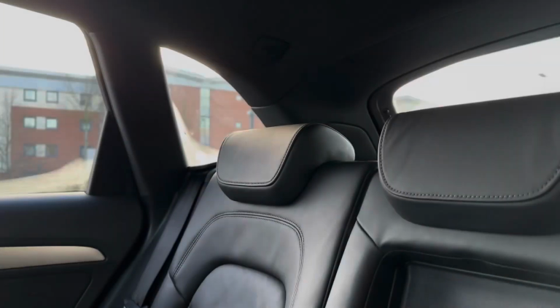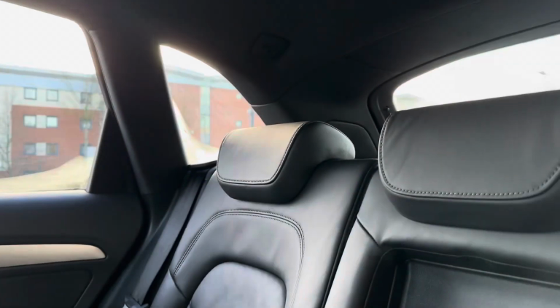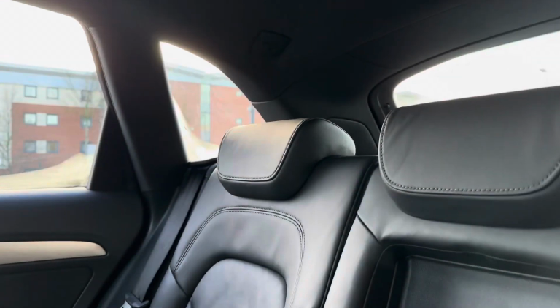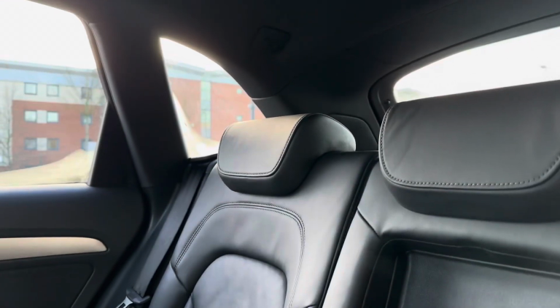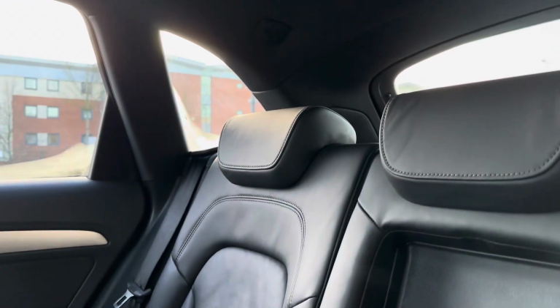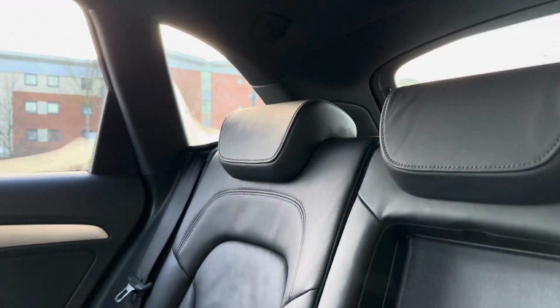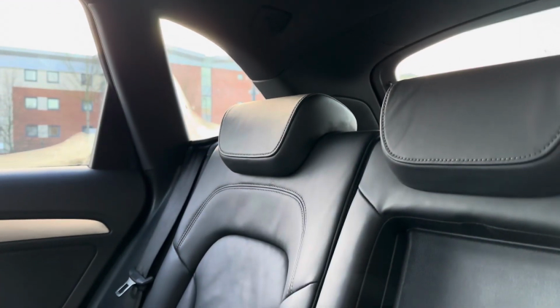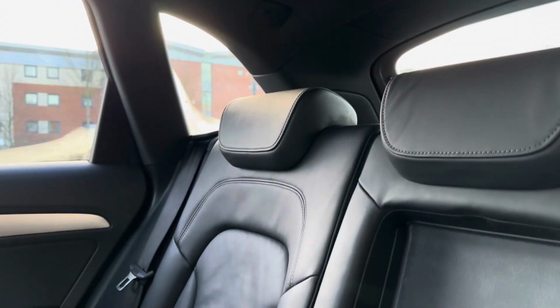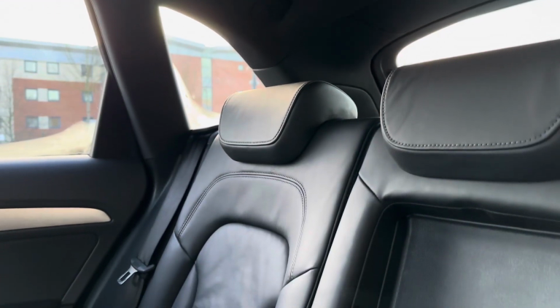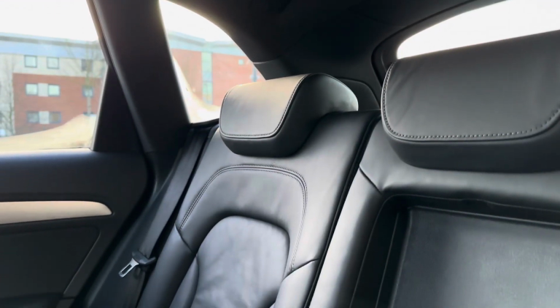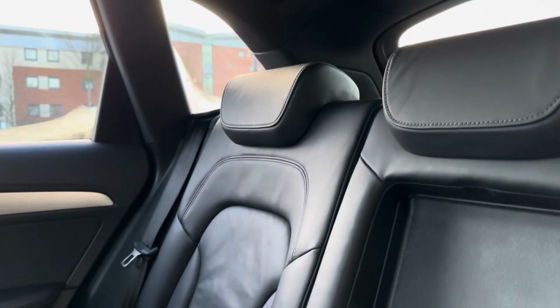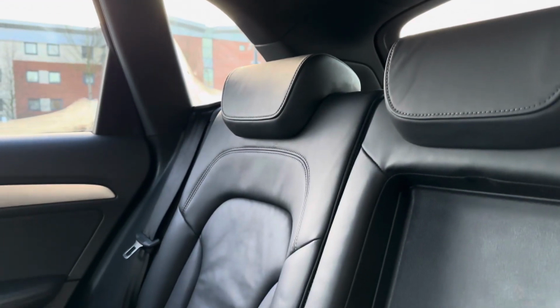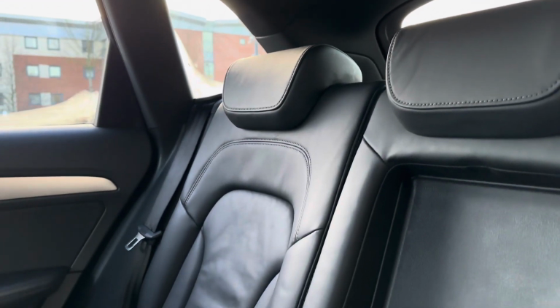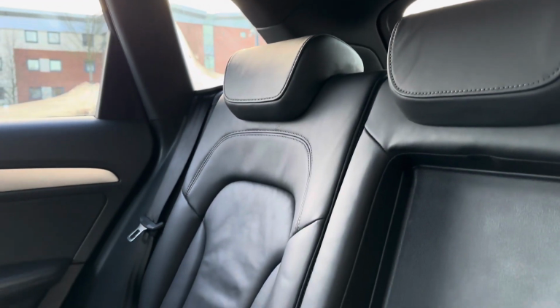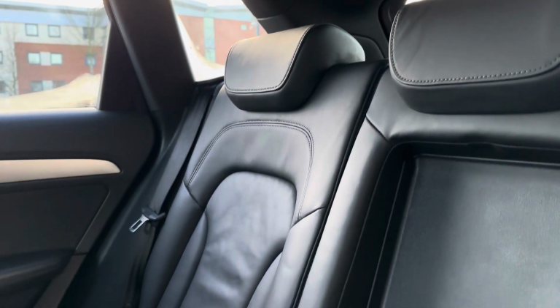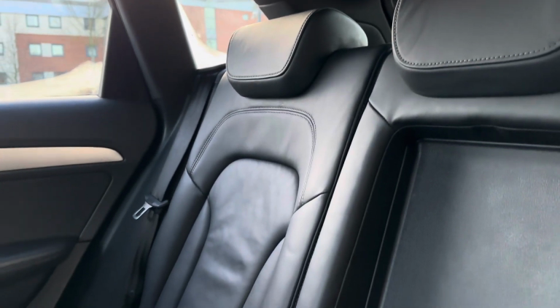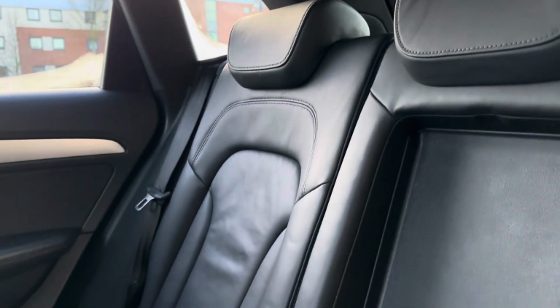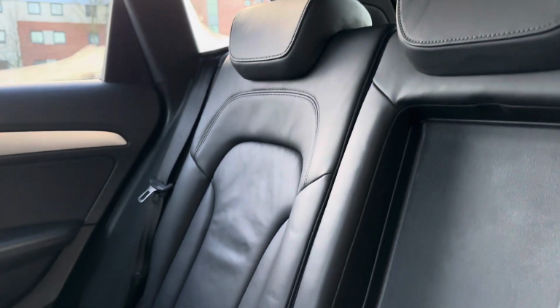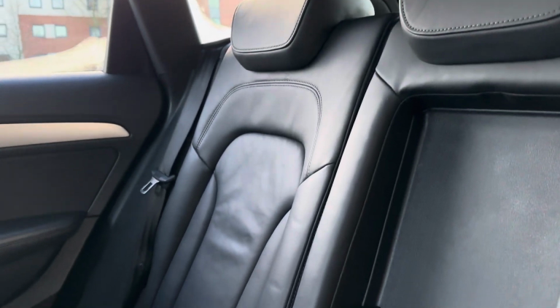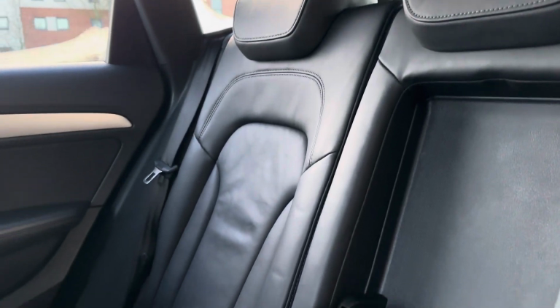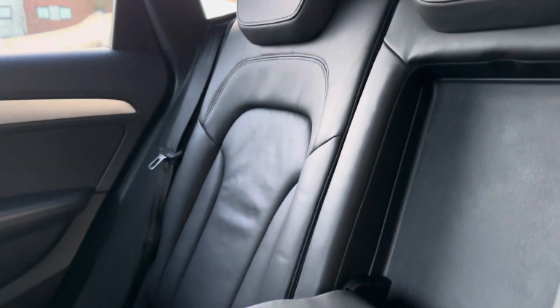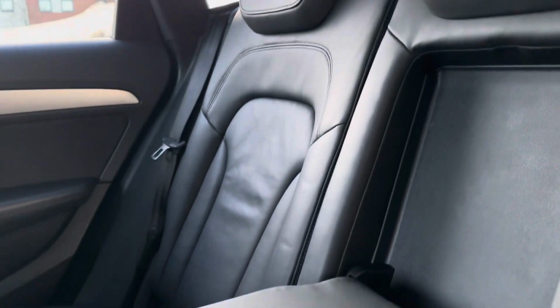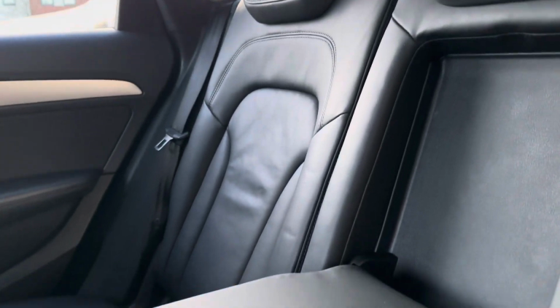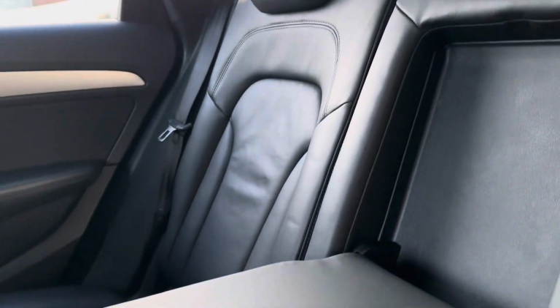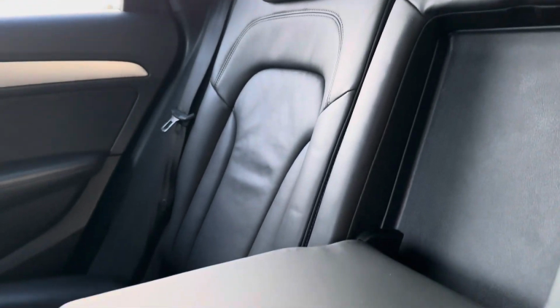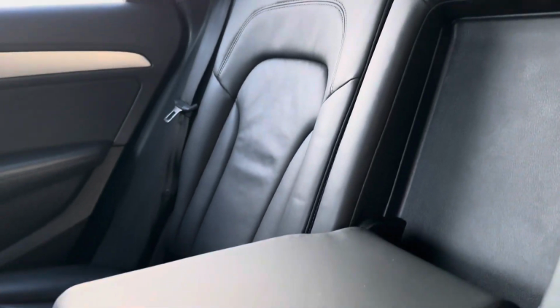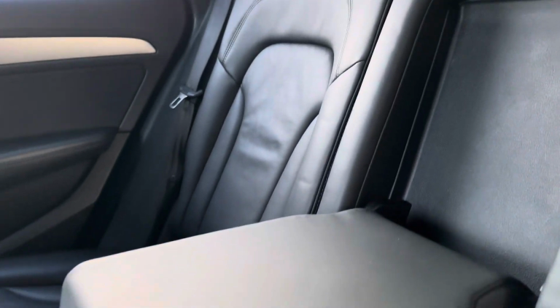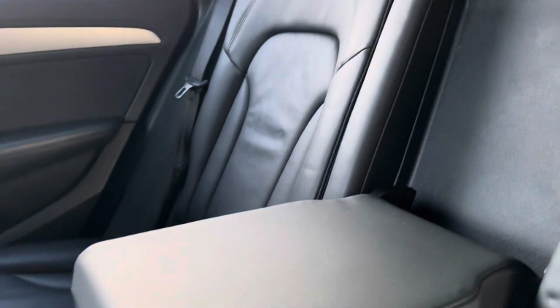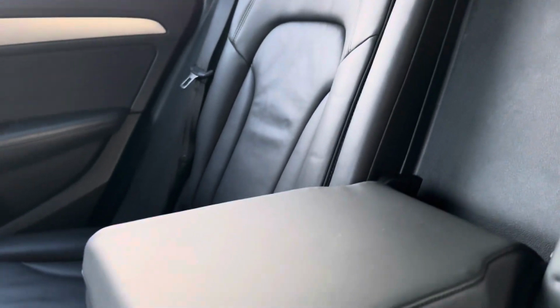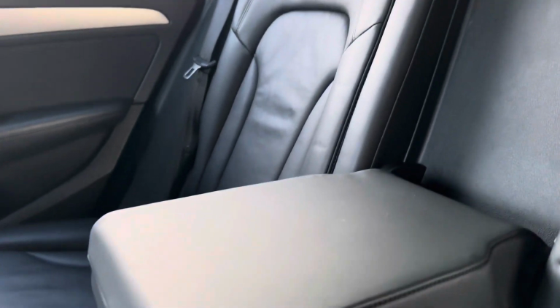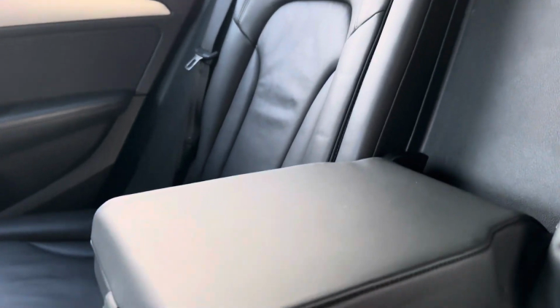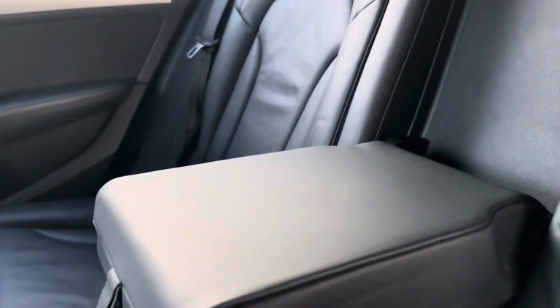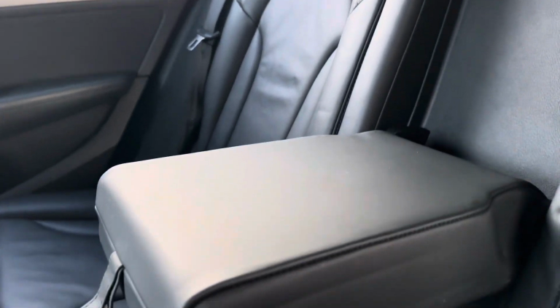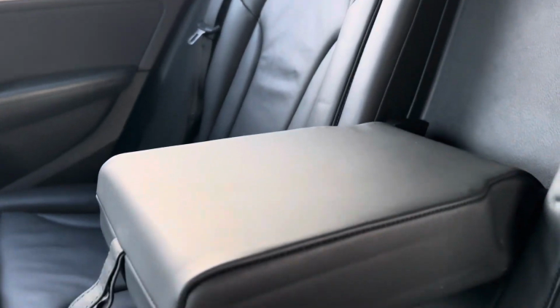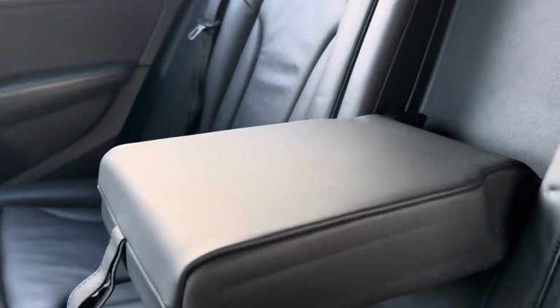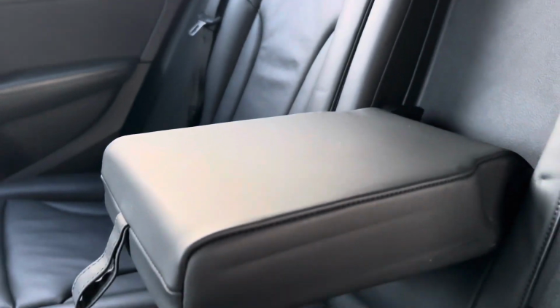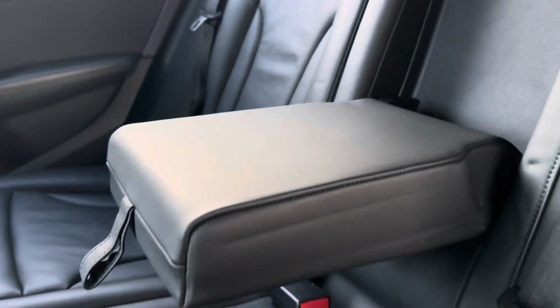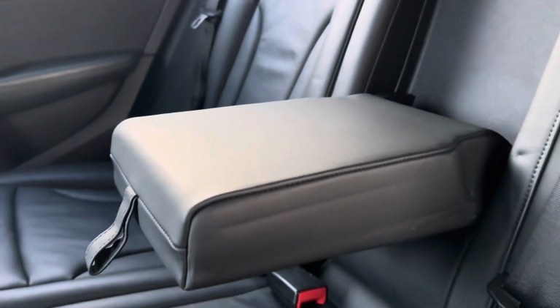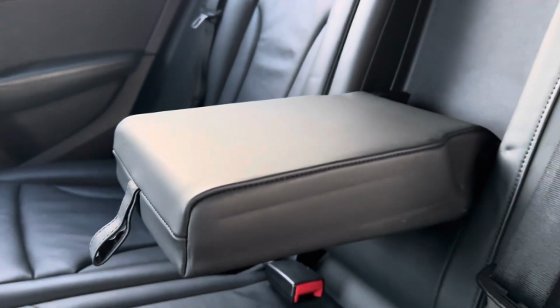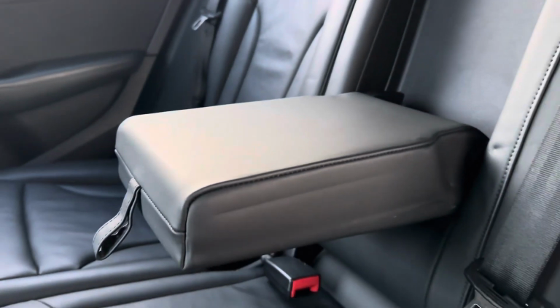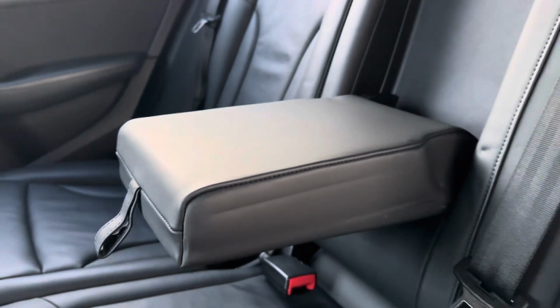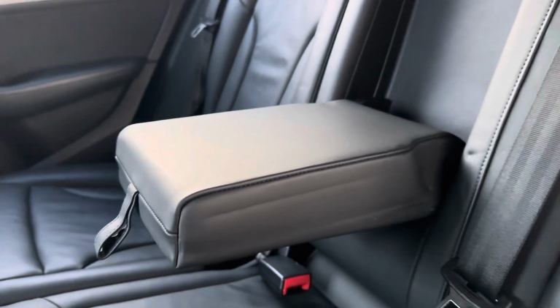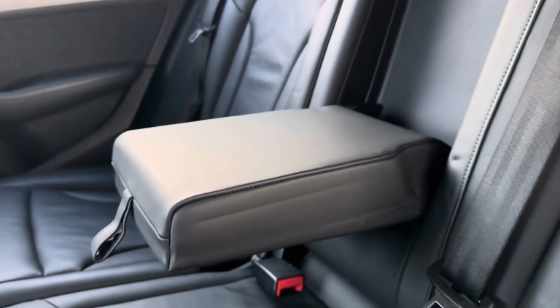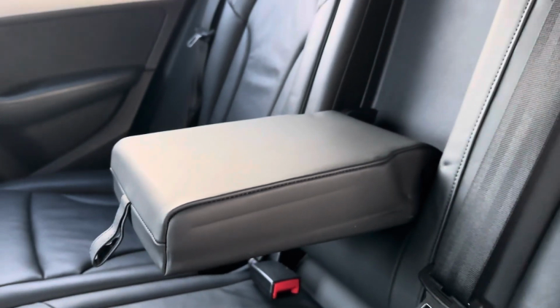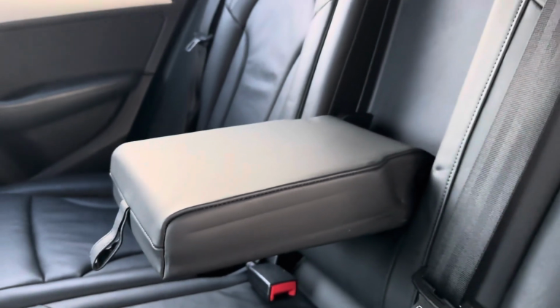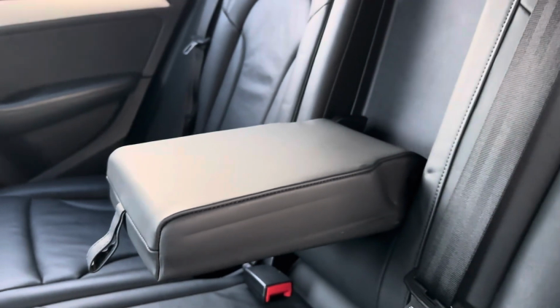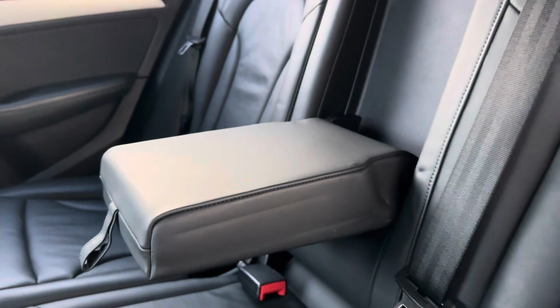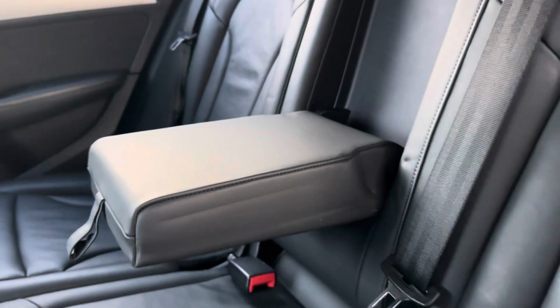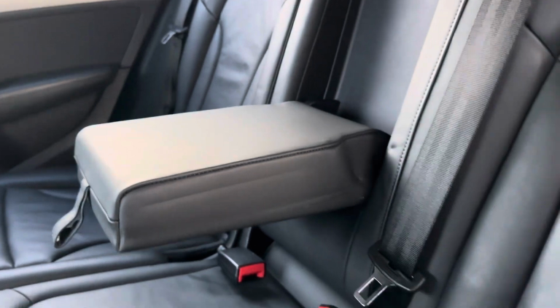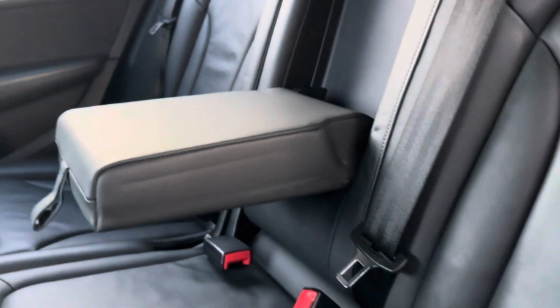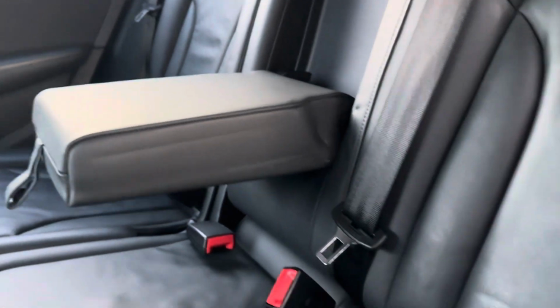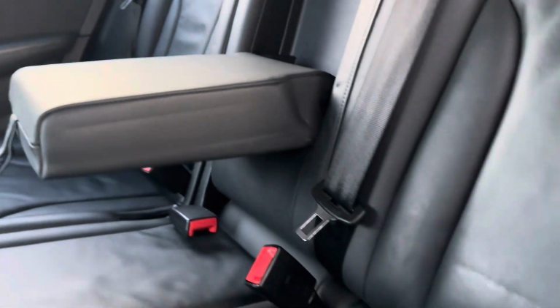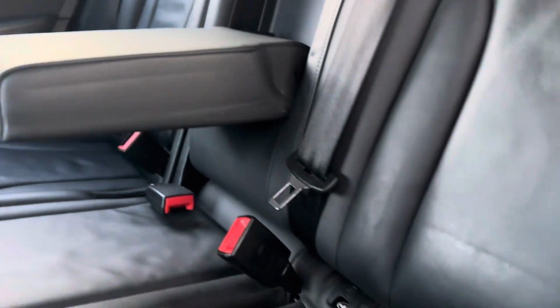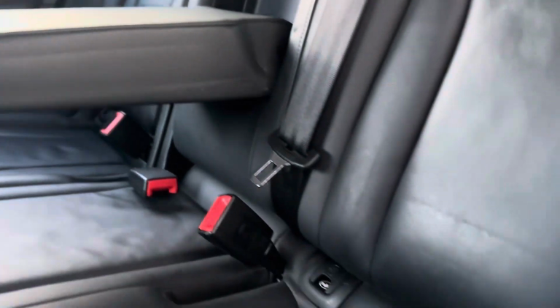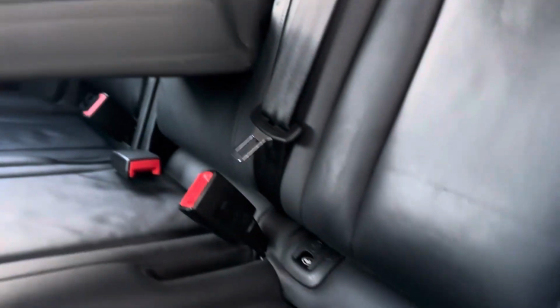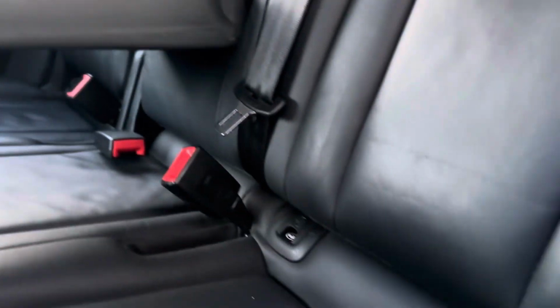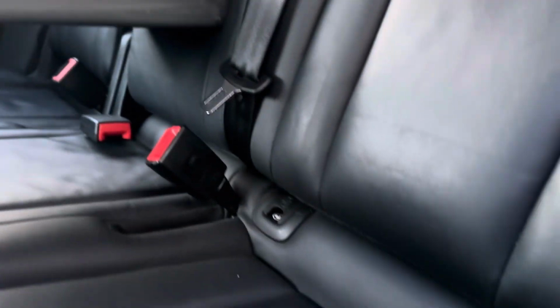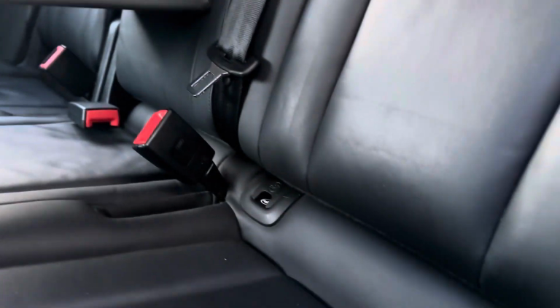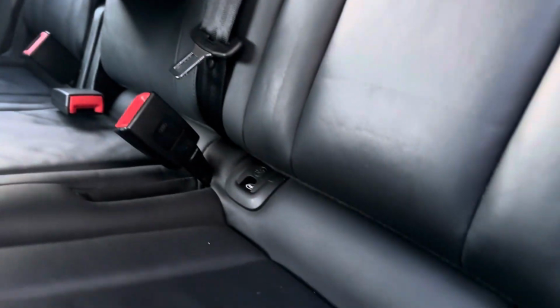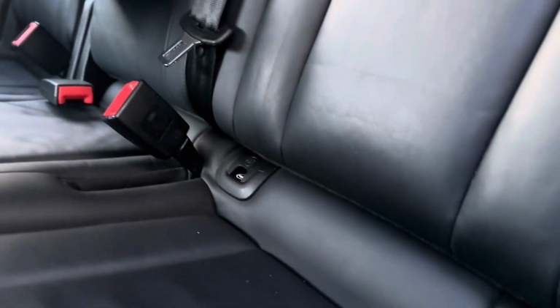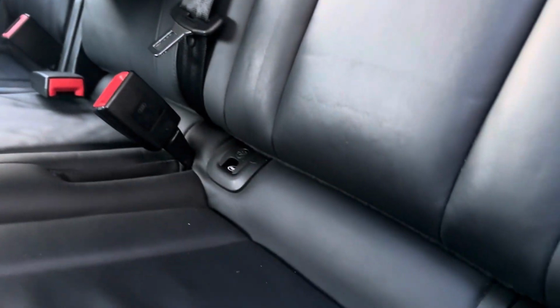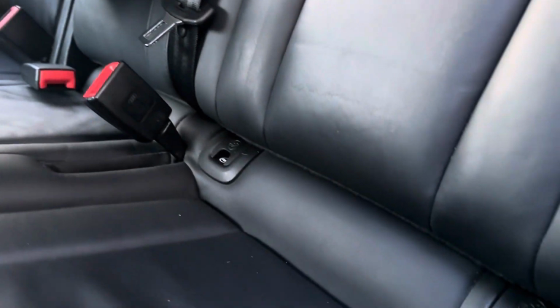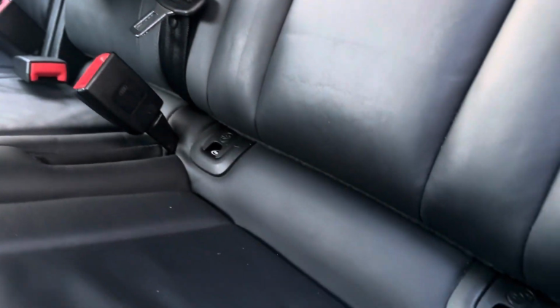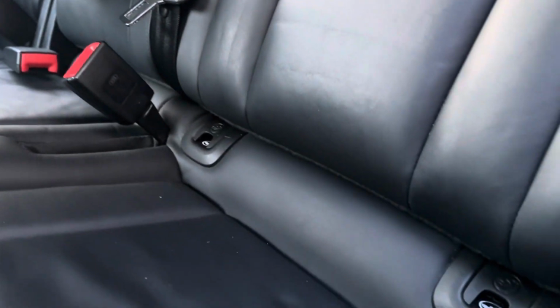Turning your attention to the interior of the car, in the back we have three full-size seats with a pull-down armrest in the middle and ISOFIX points on the outside too.